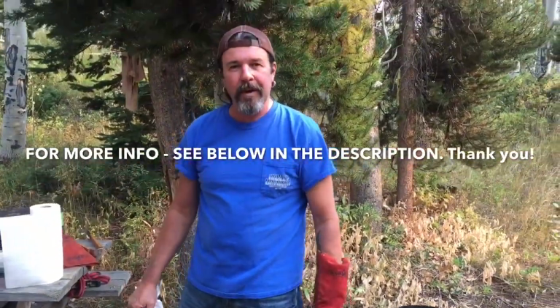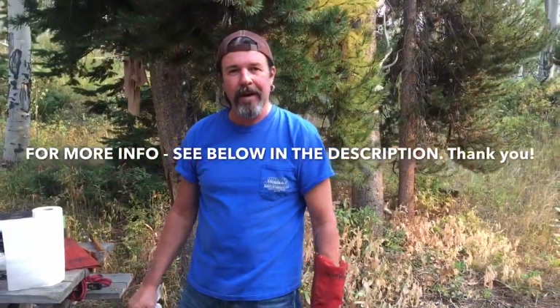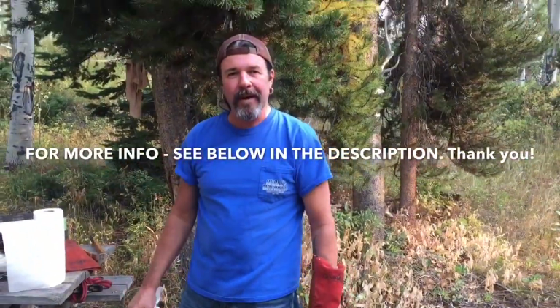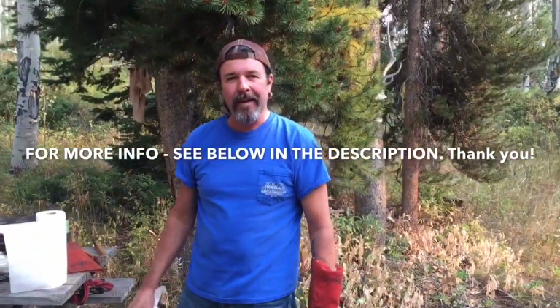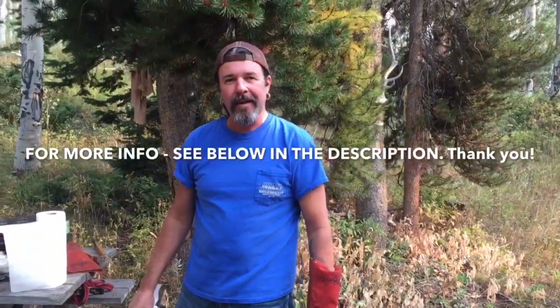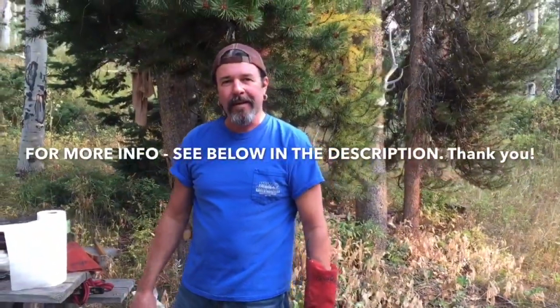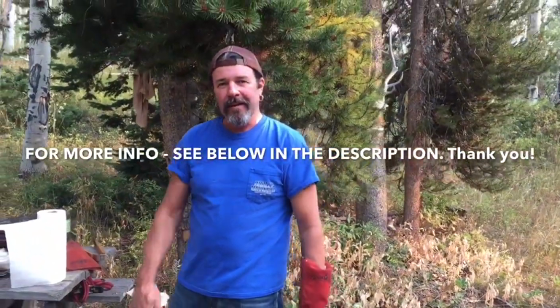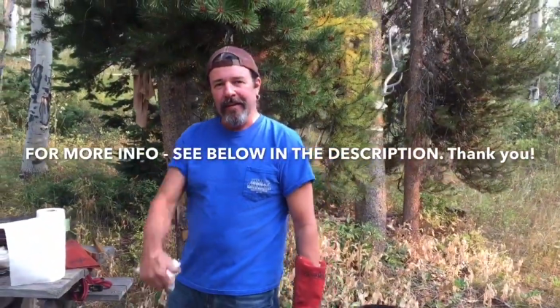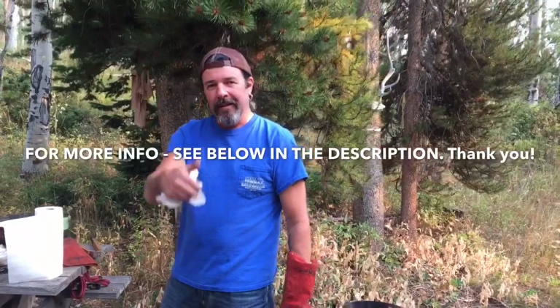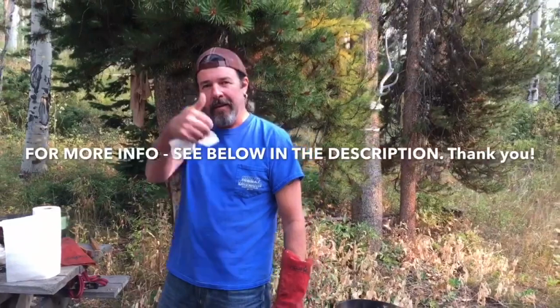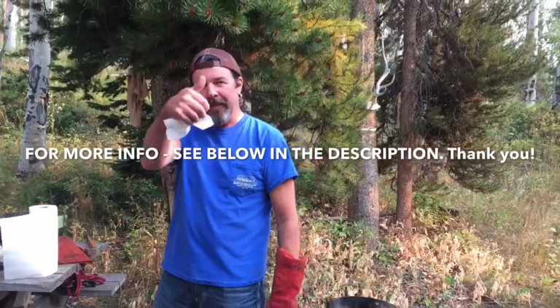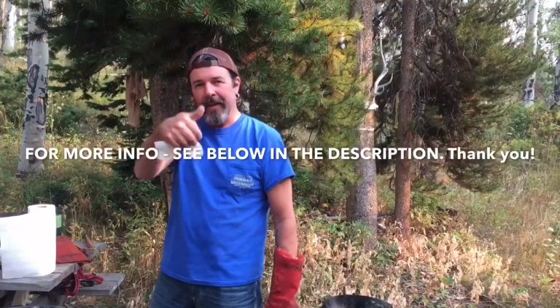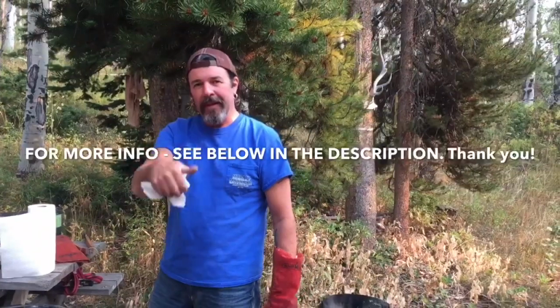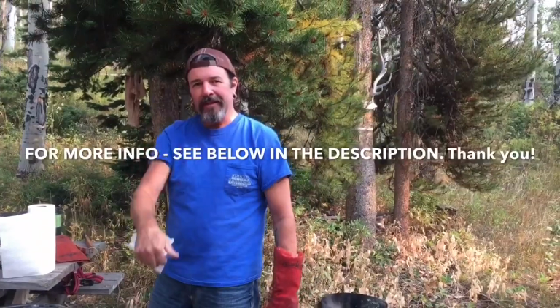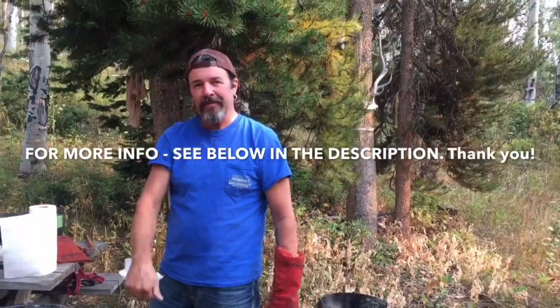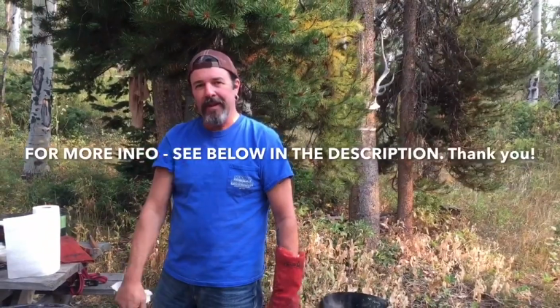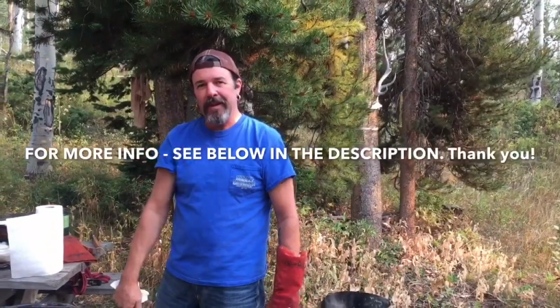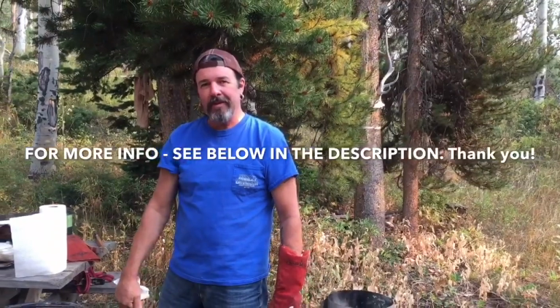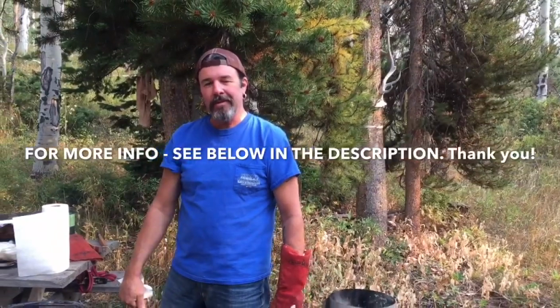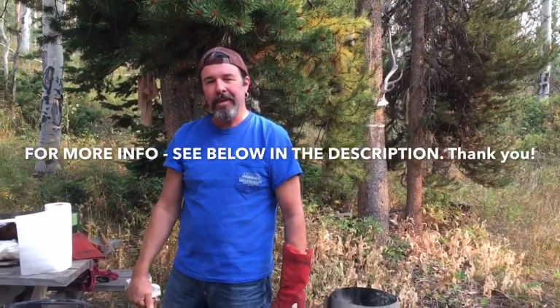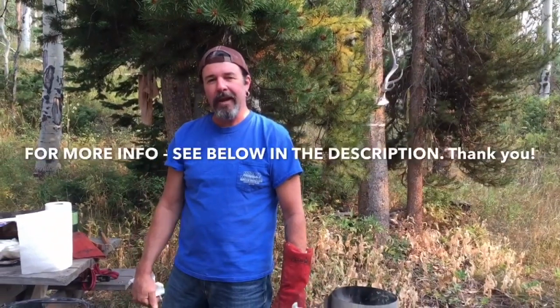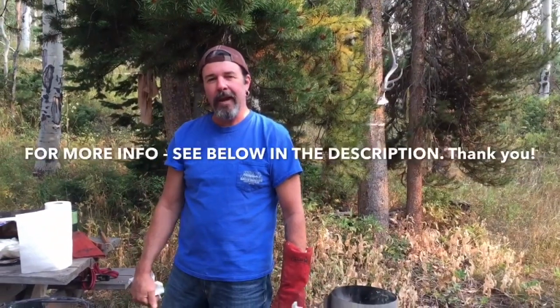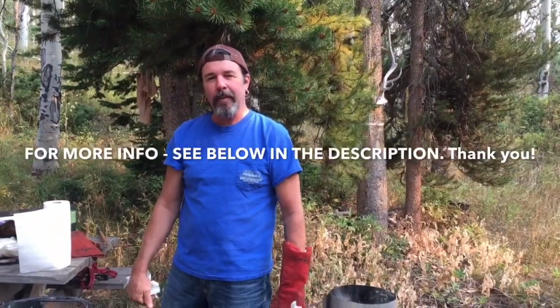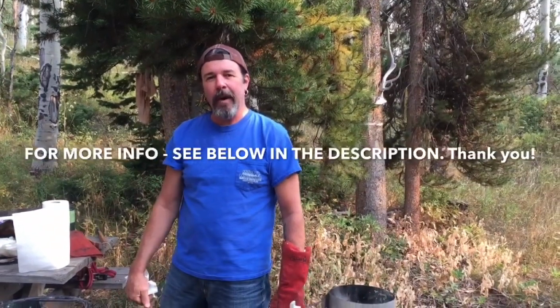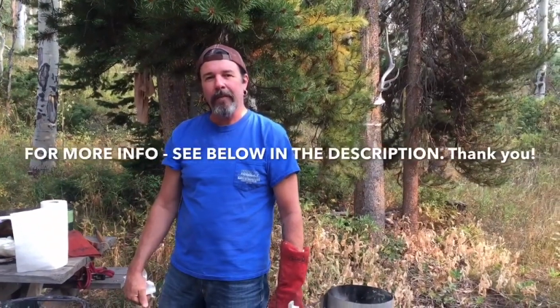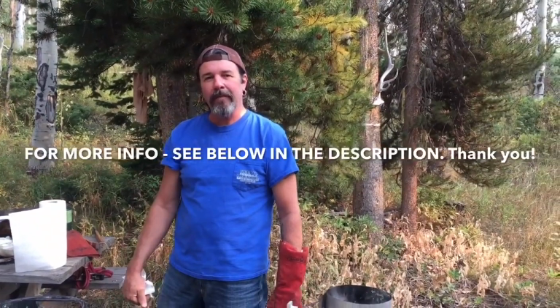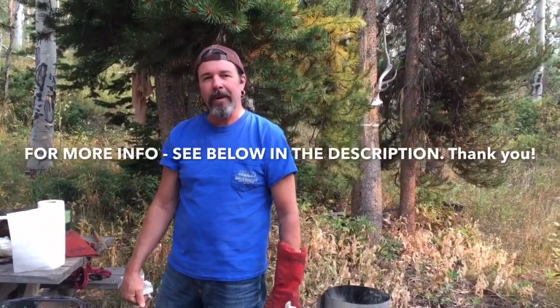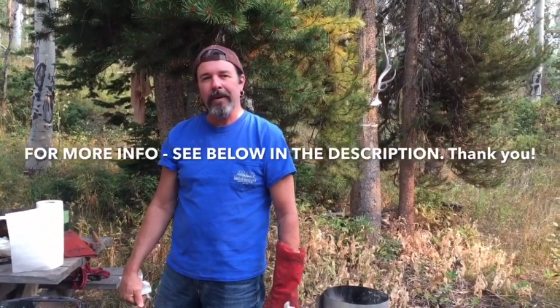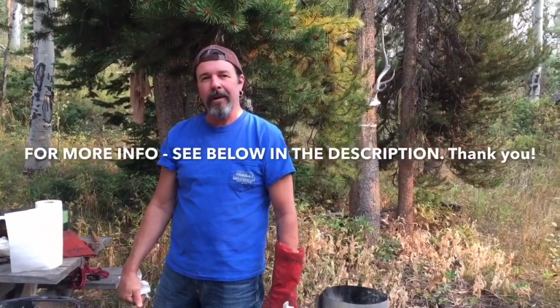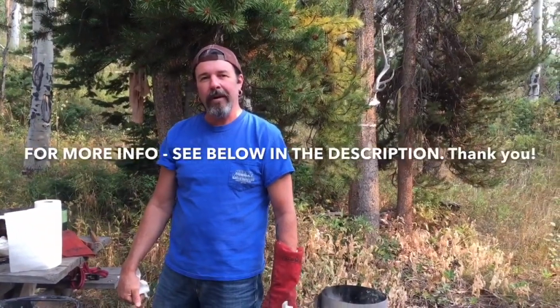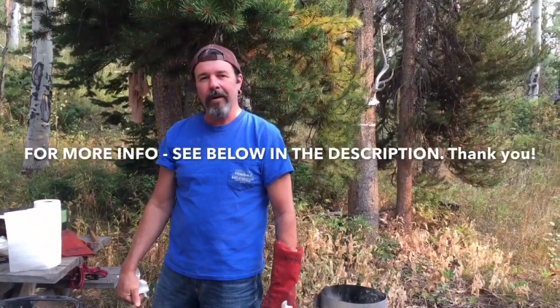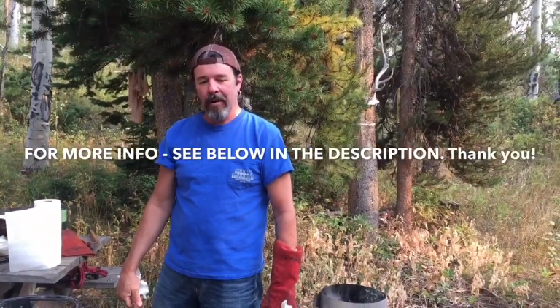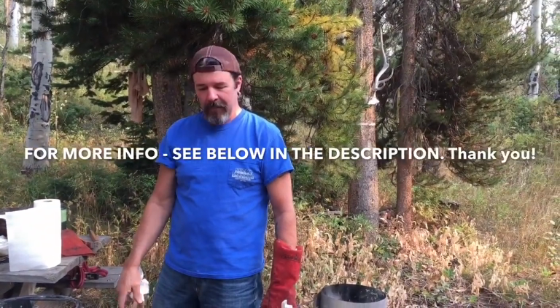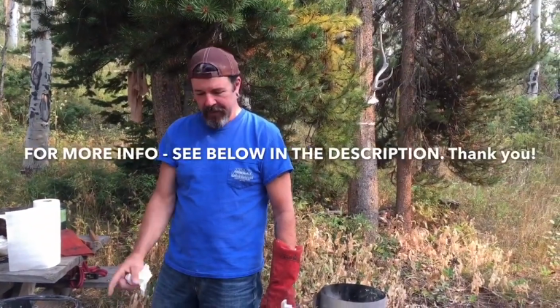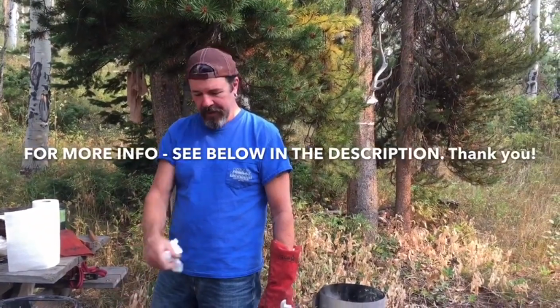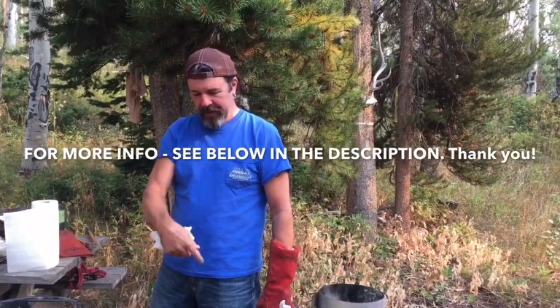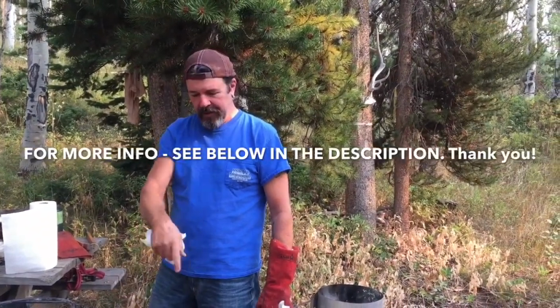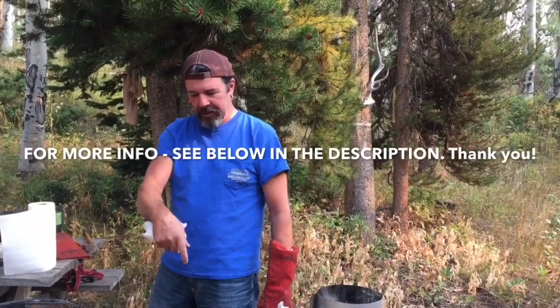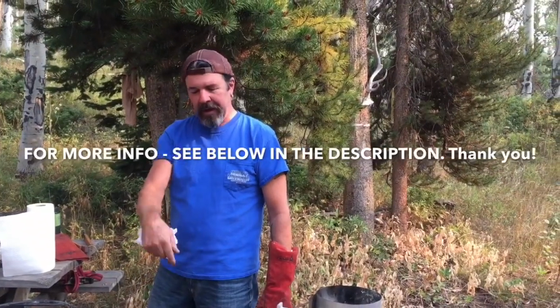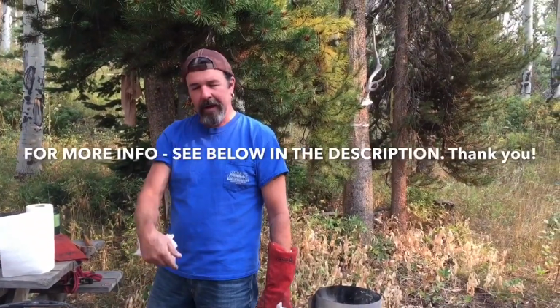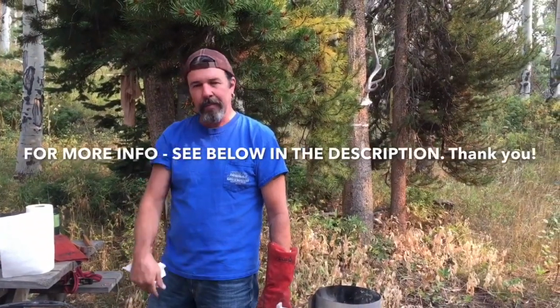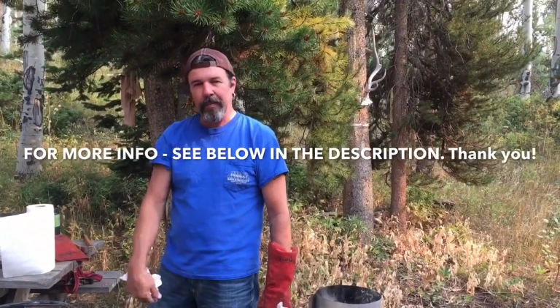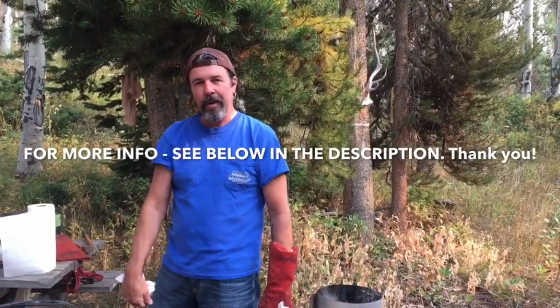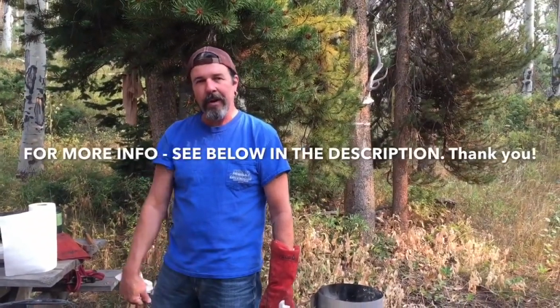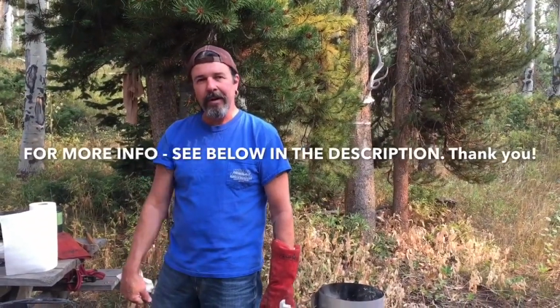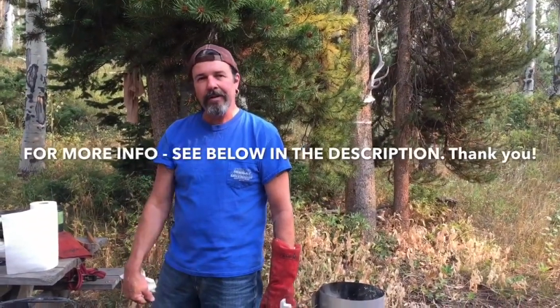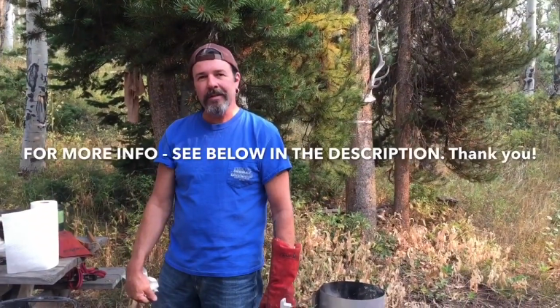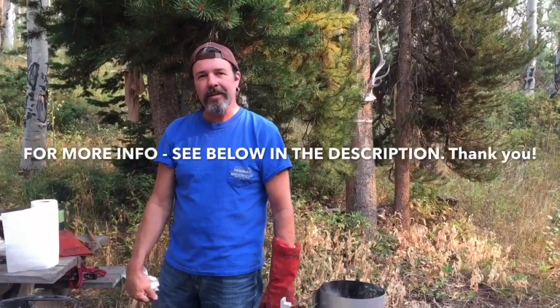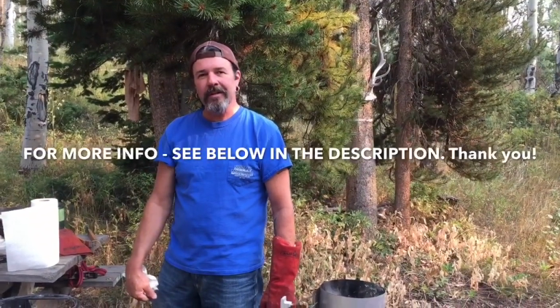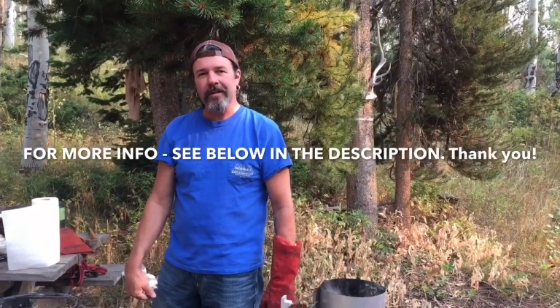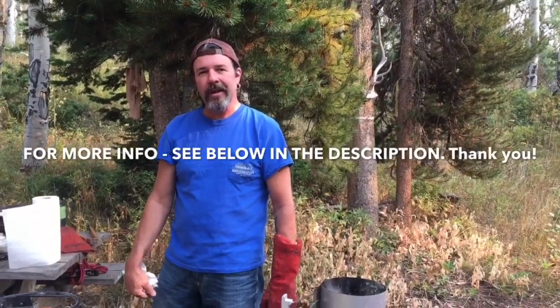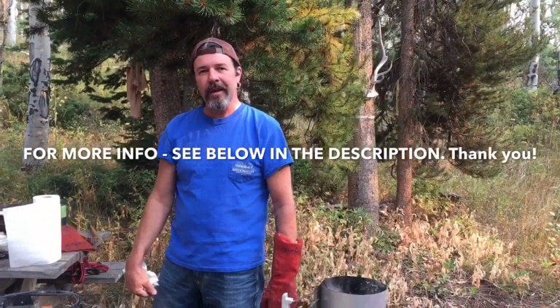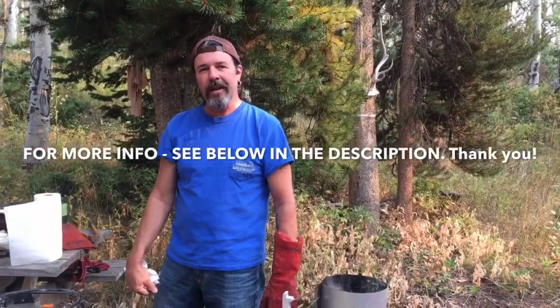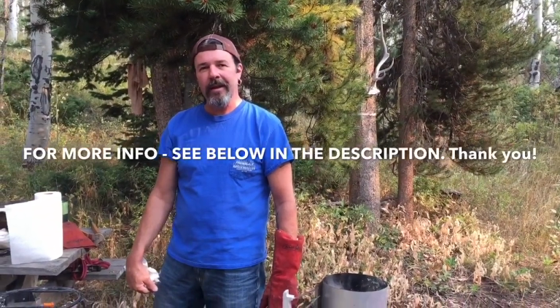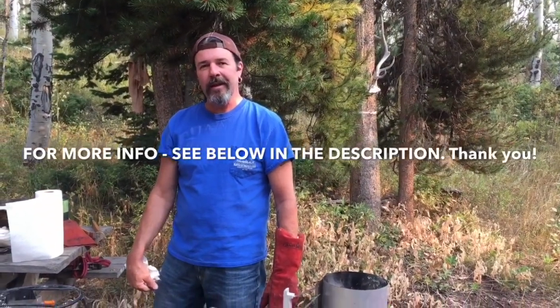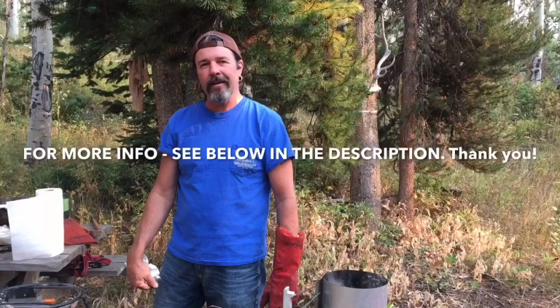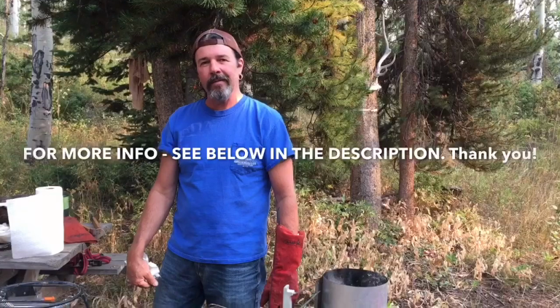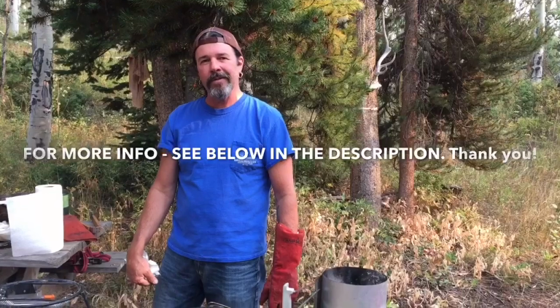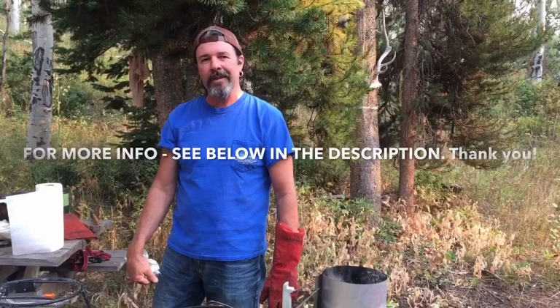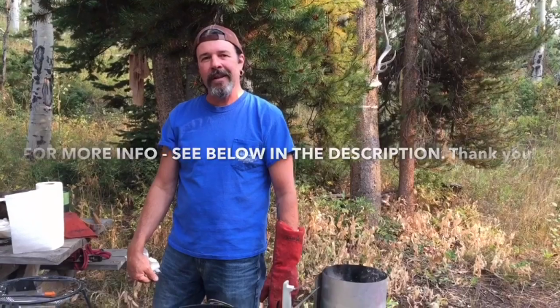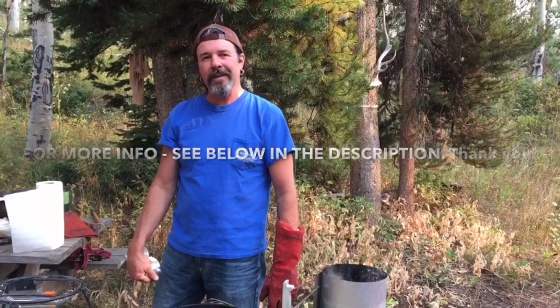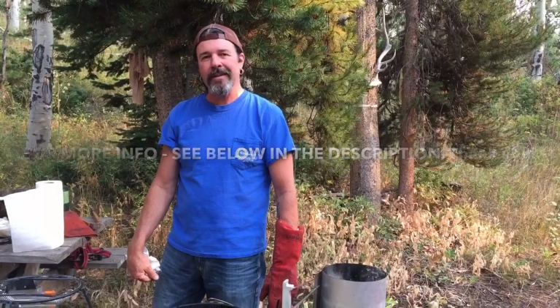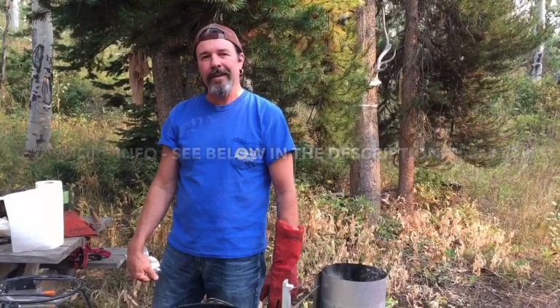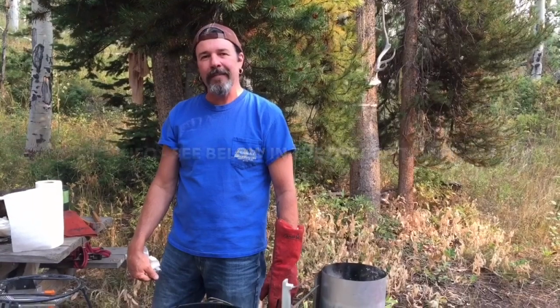I hope you like this video. Check out PapaFred.com, check out the products, and we'll see you next time.